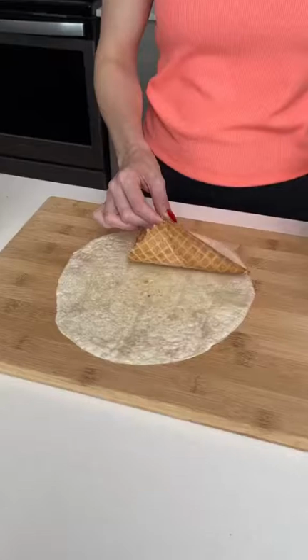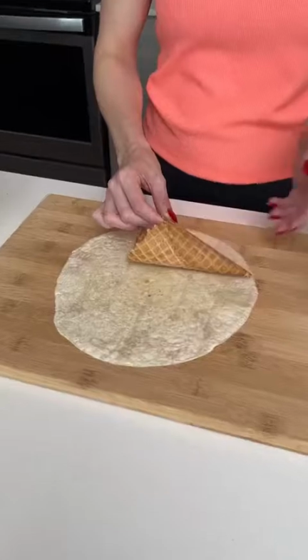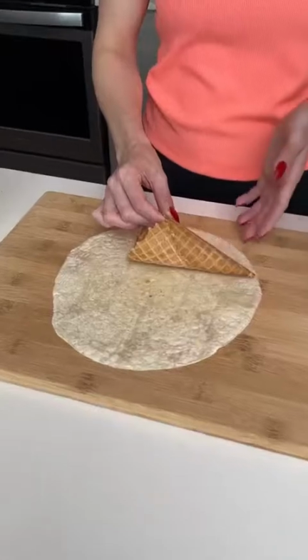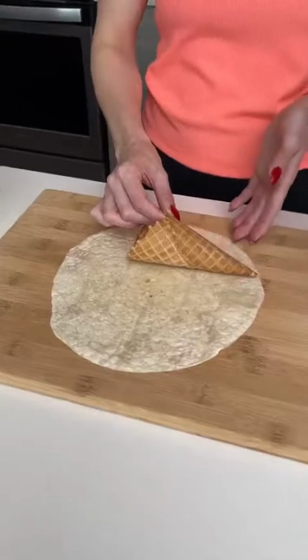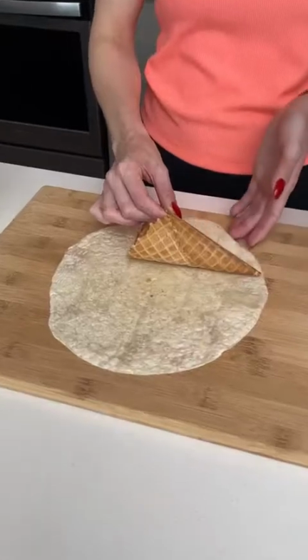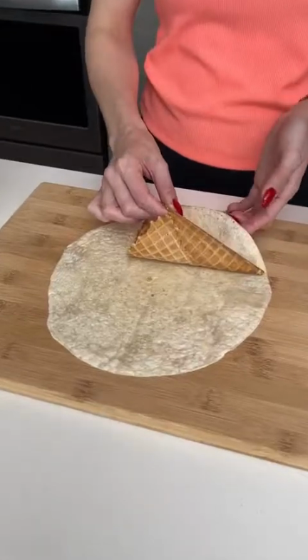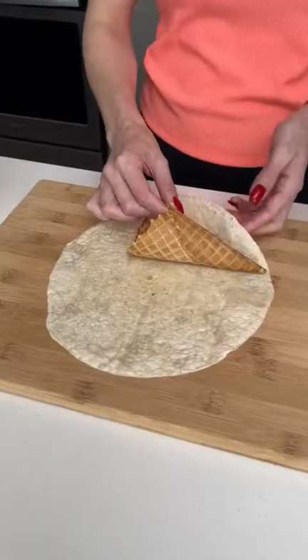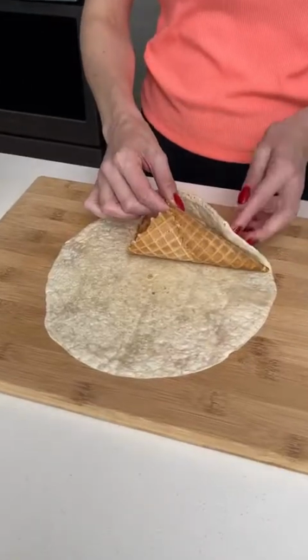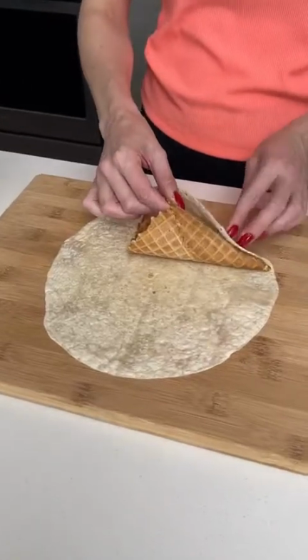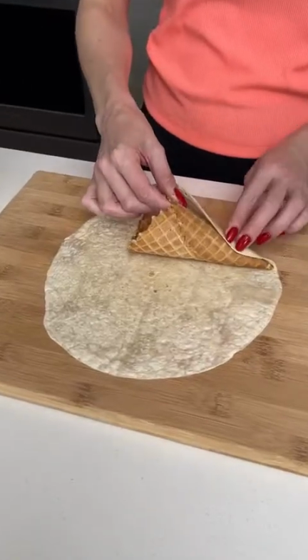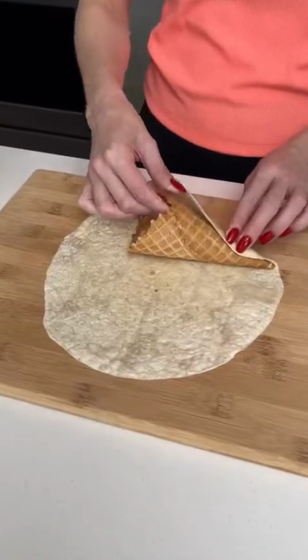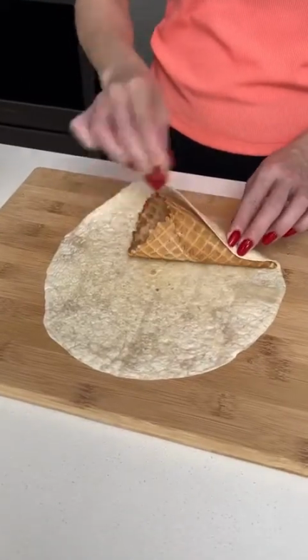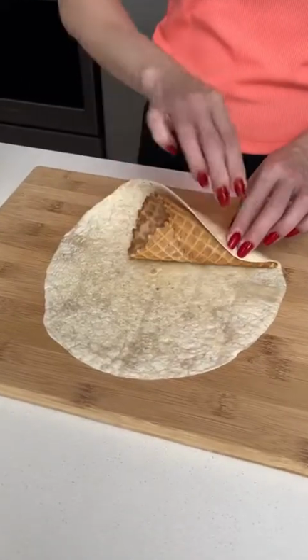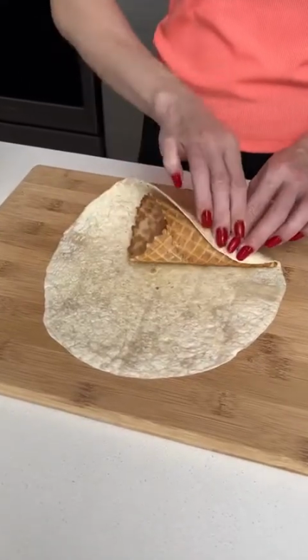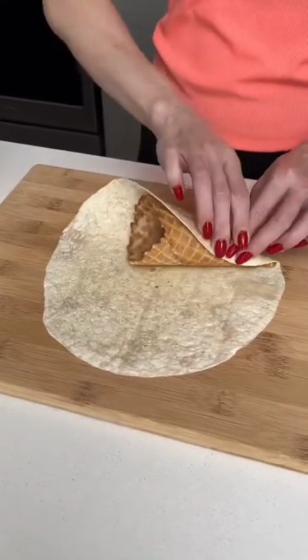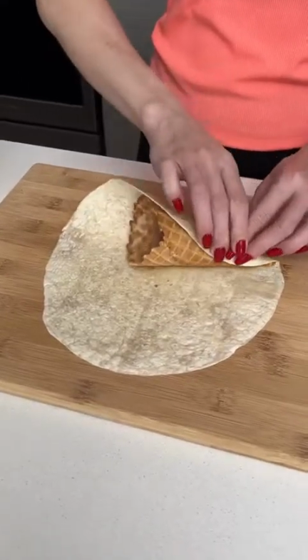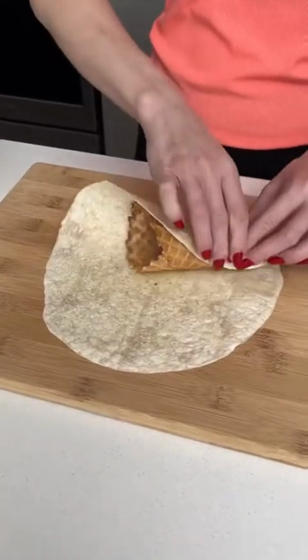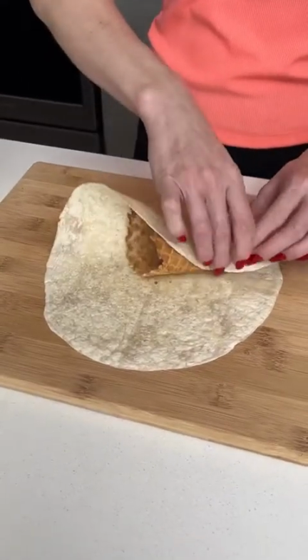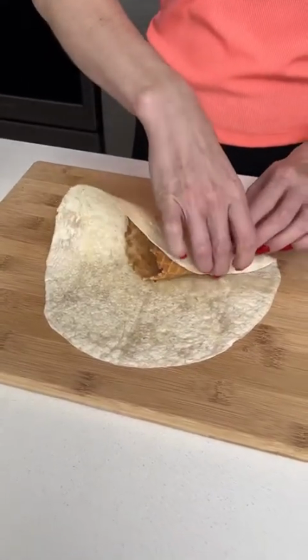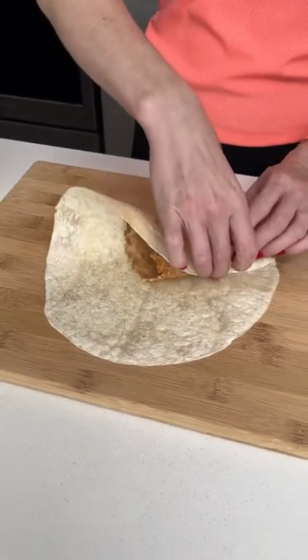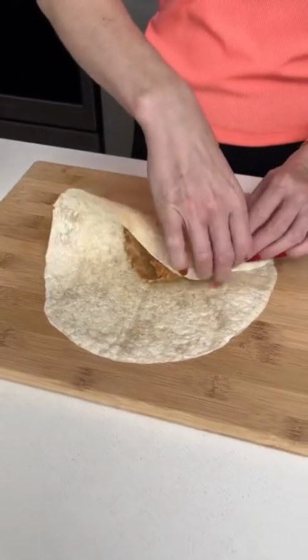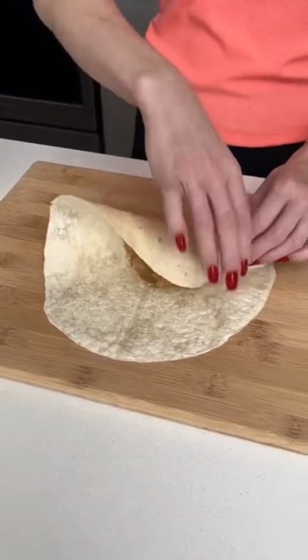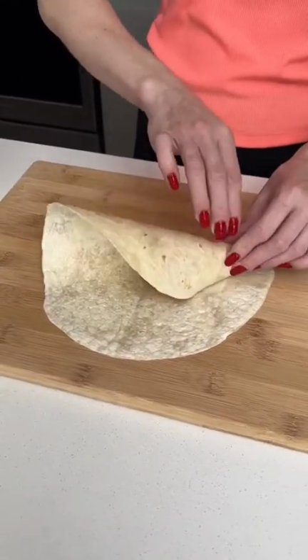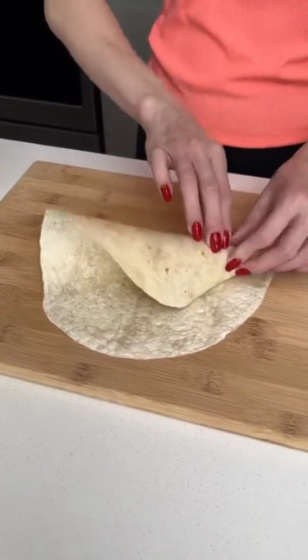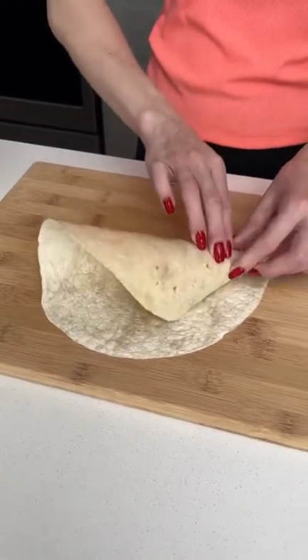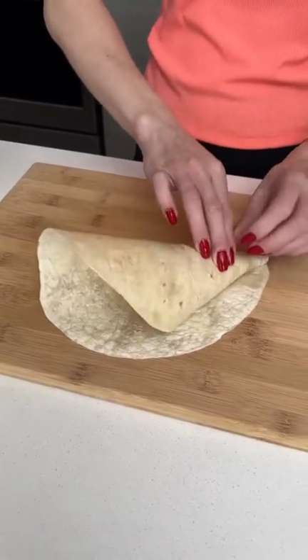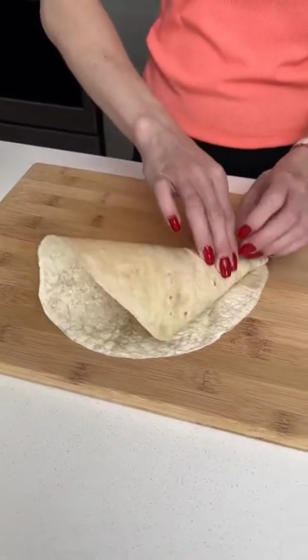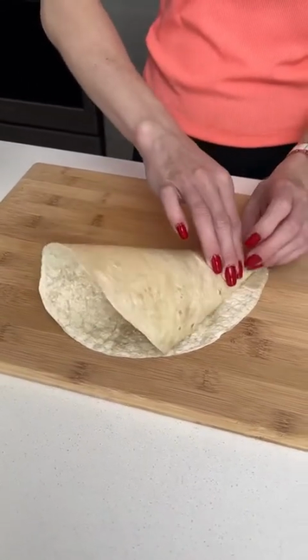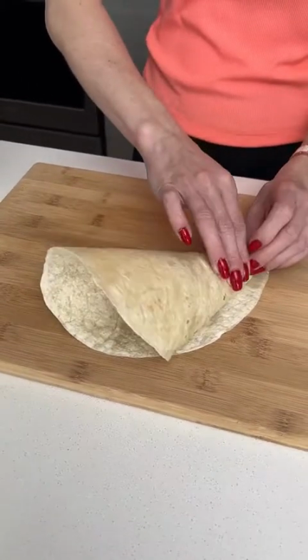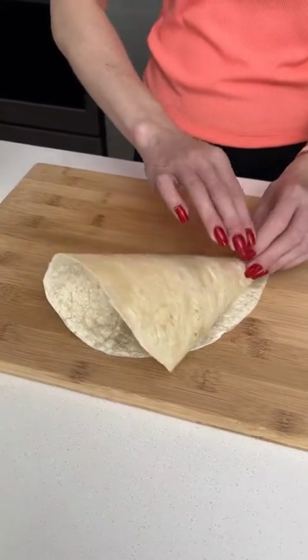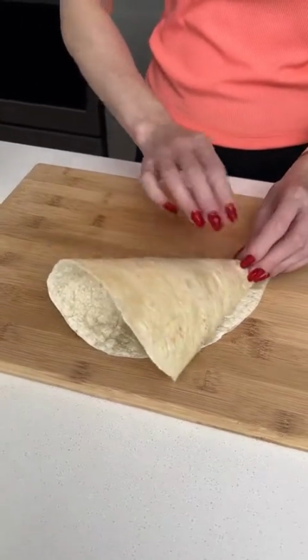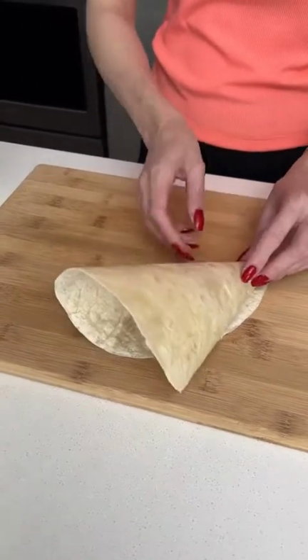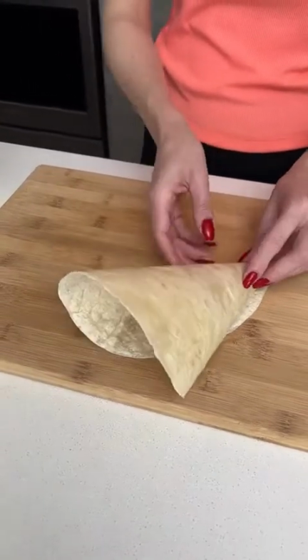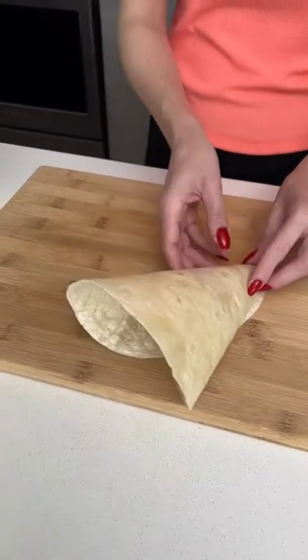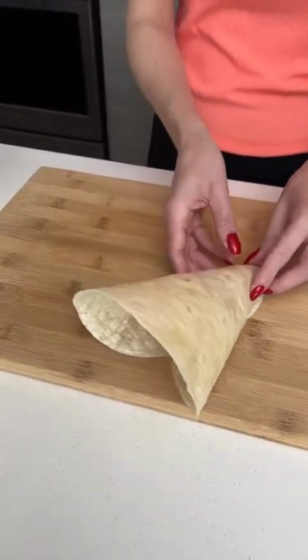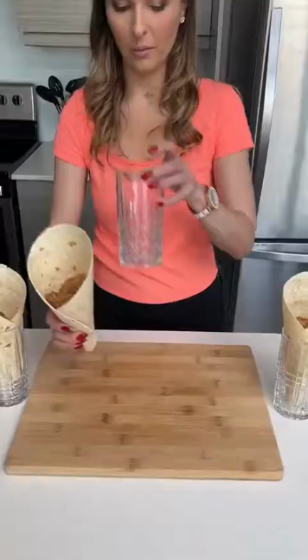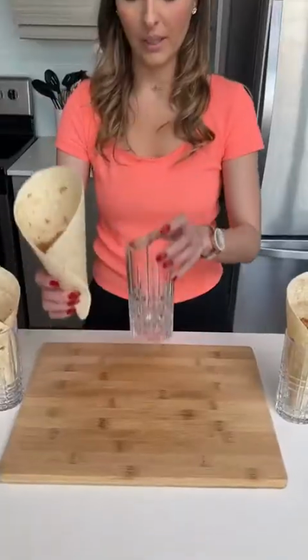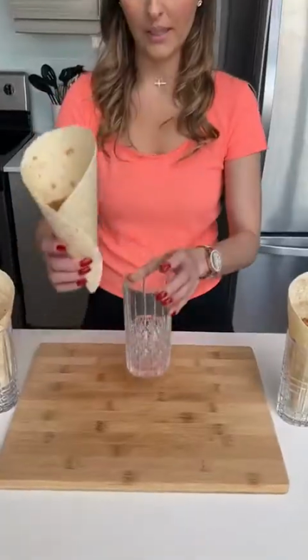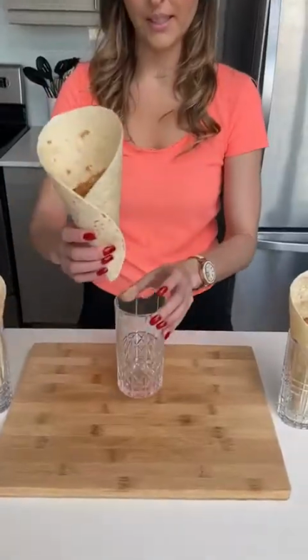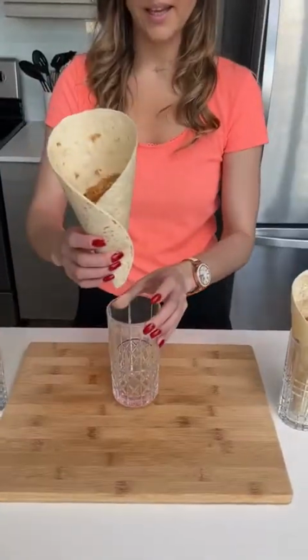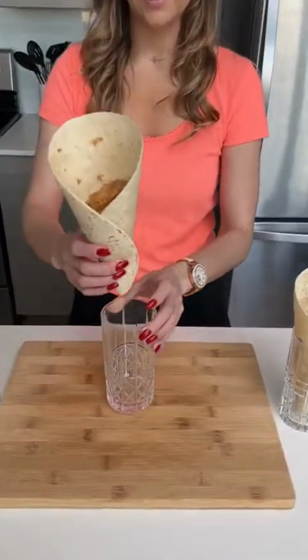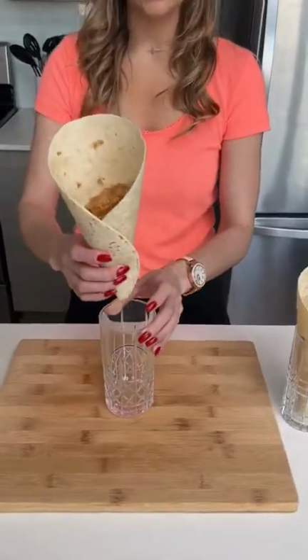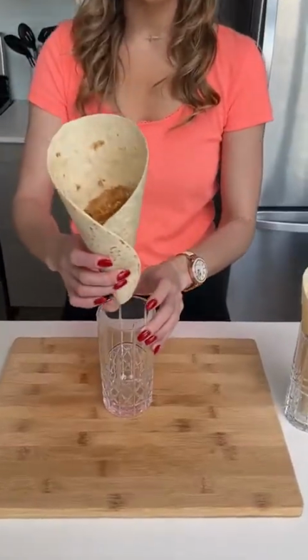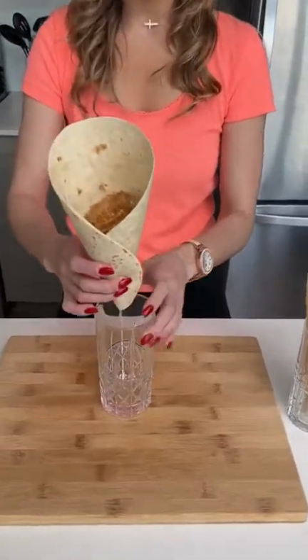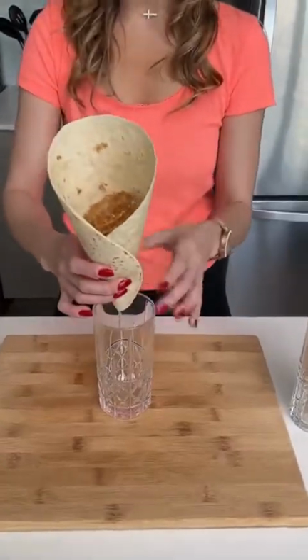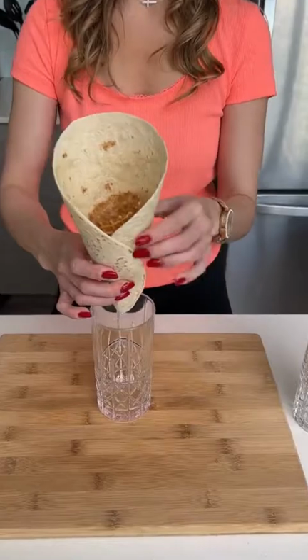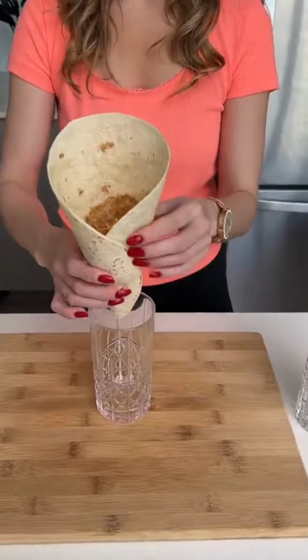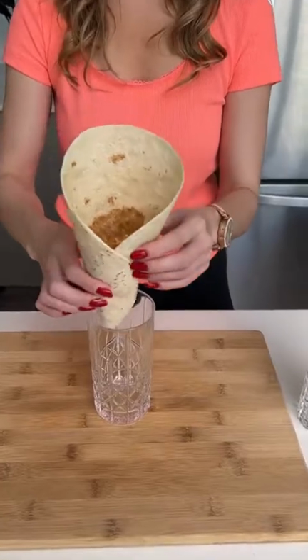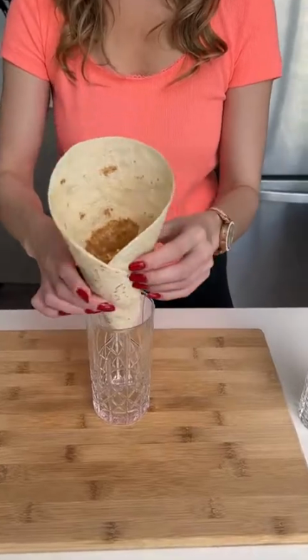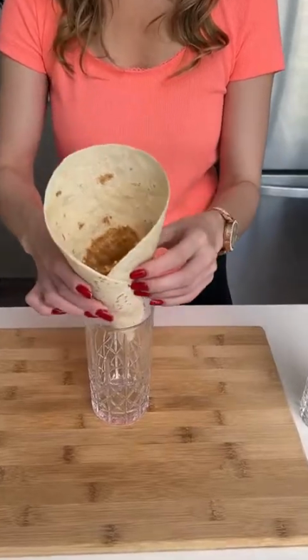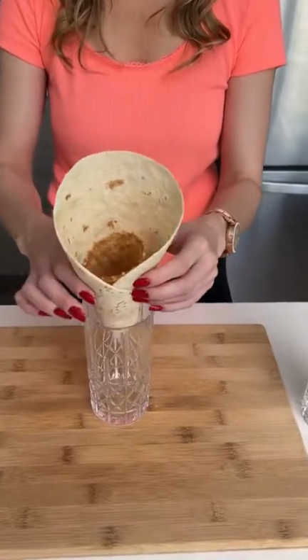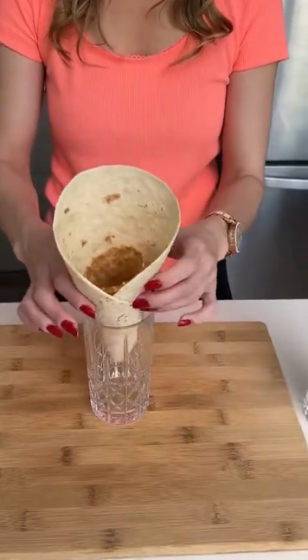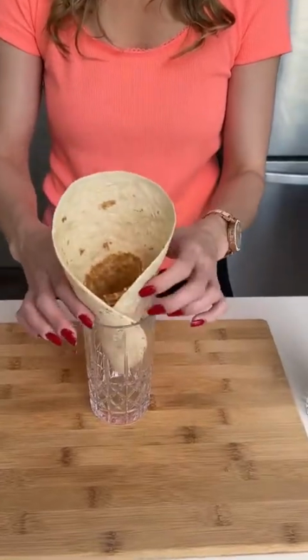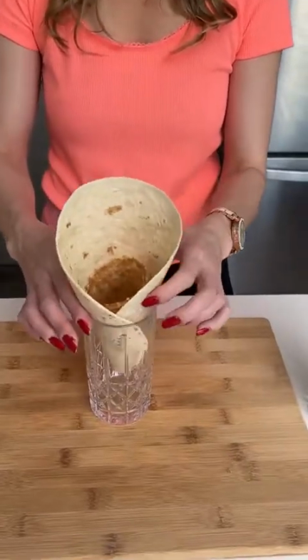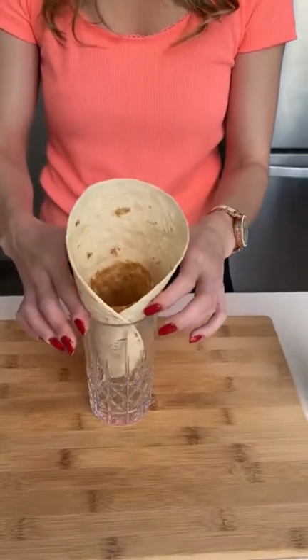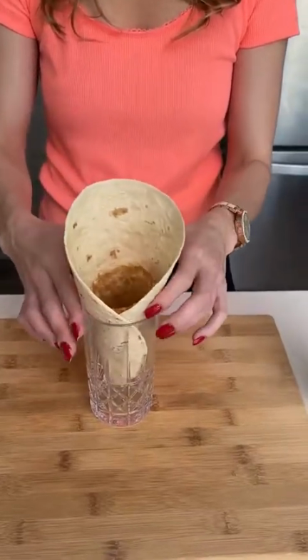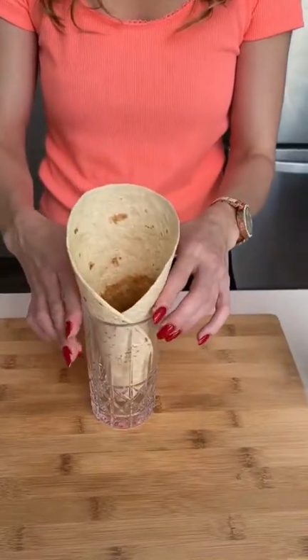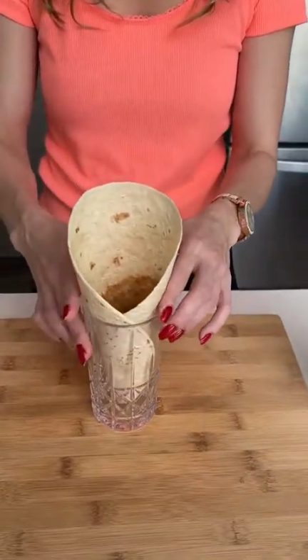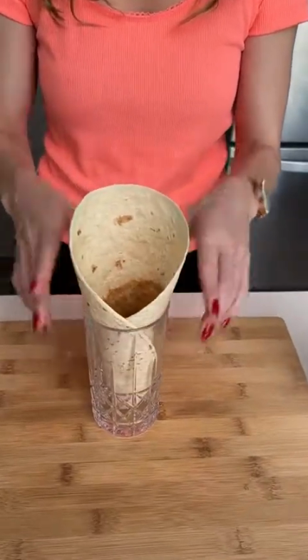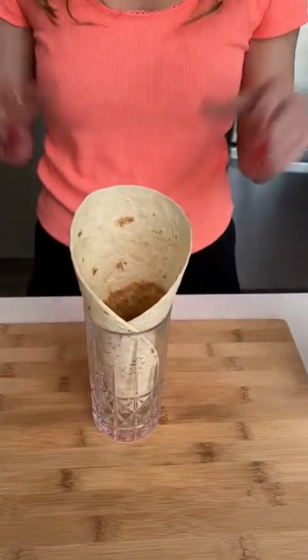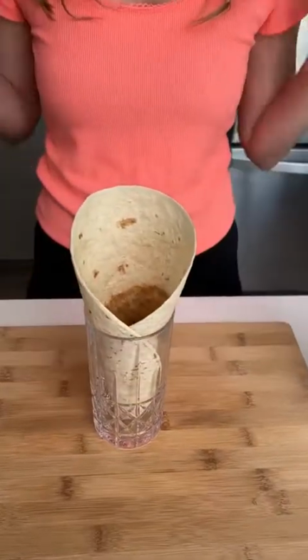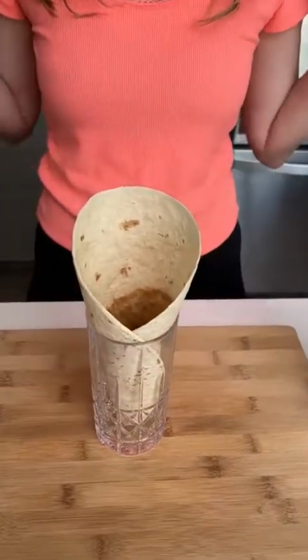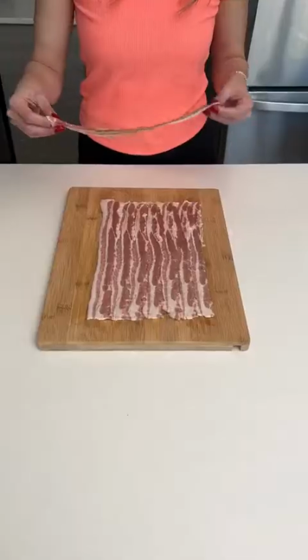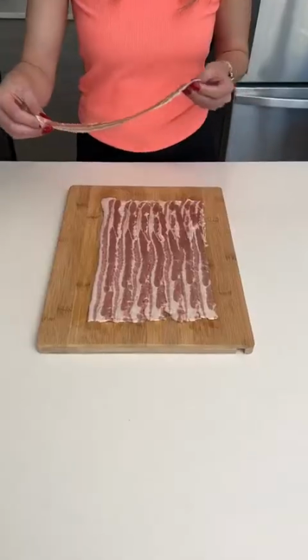We're going to start with an ice cream cone and wrap it in a tortilla, just like that. When it's done, you want to place it into a cup.